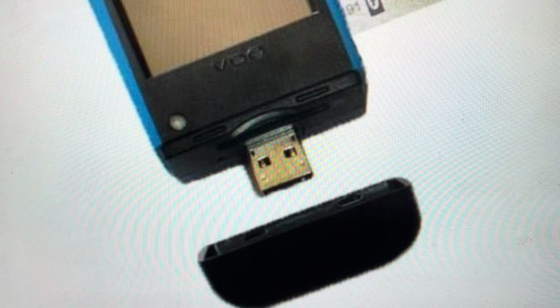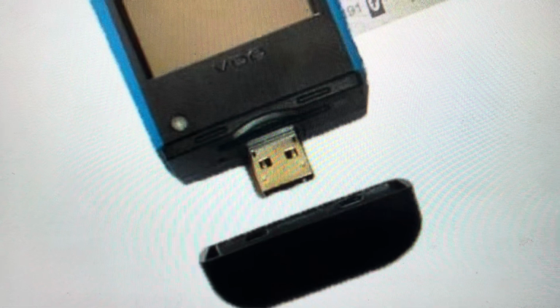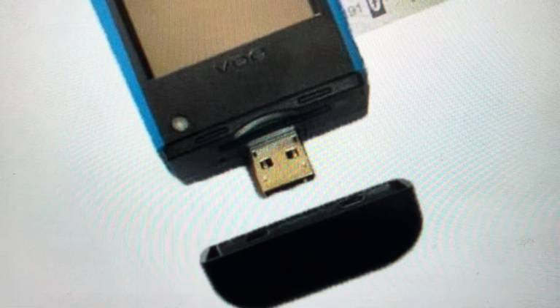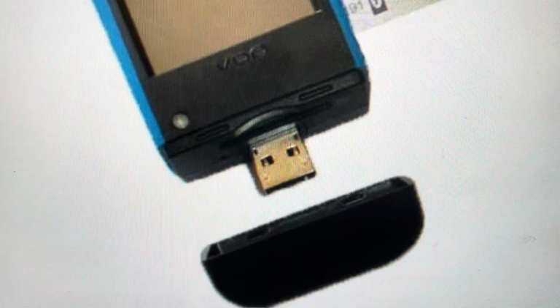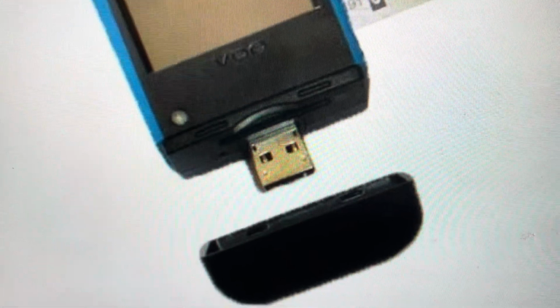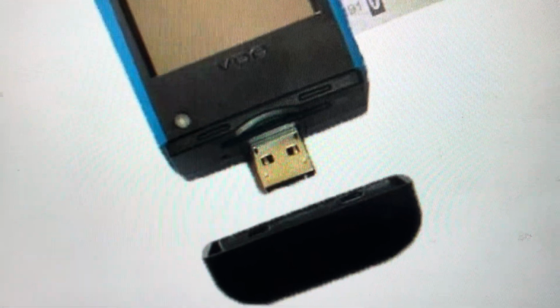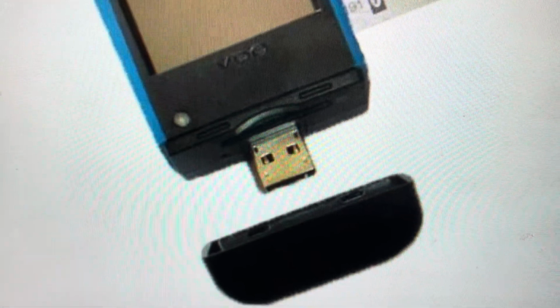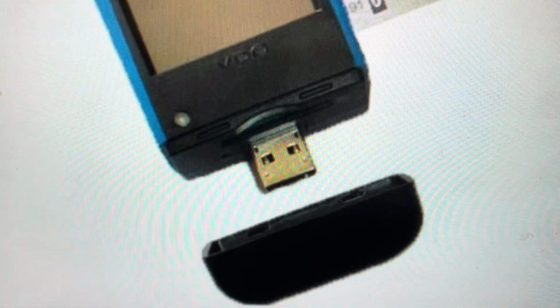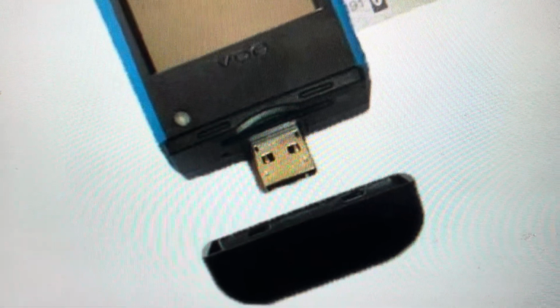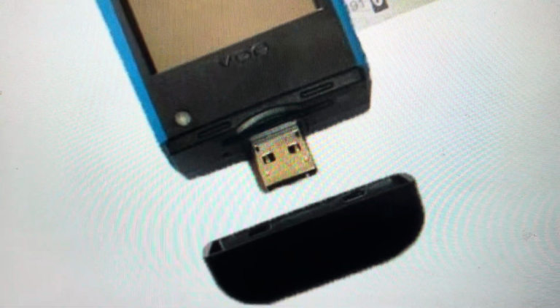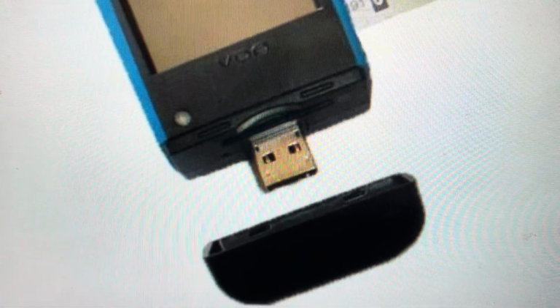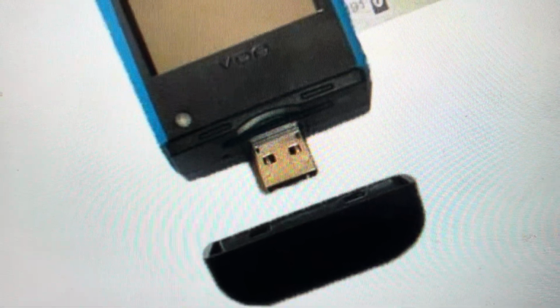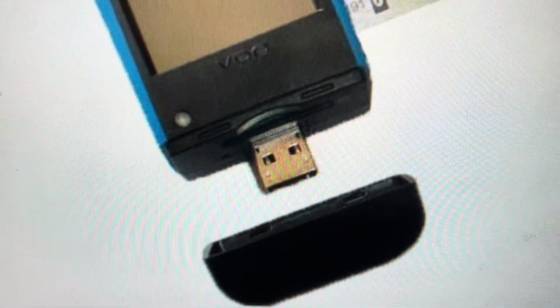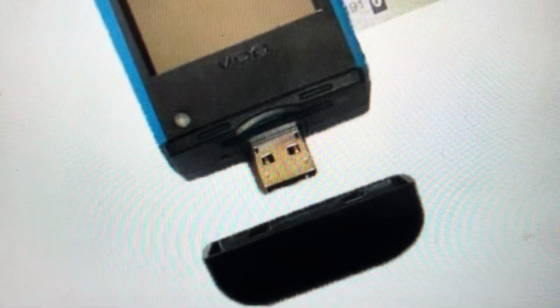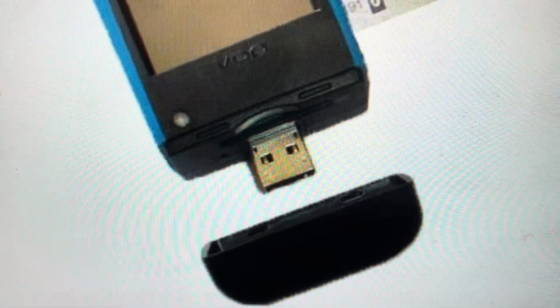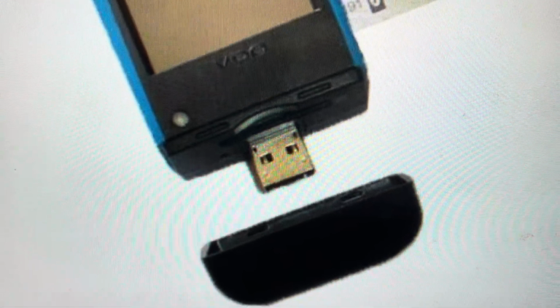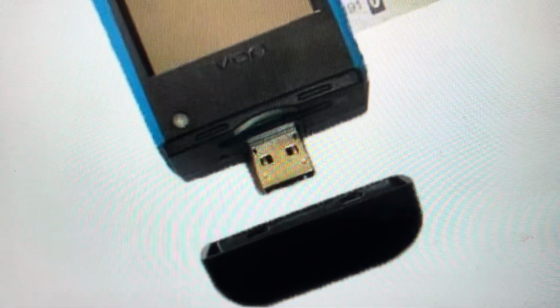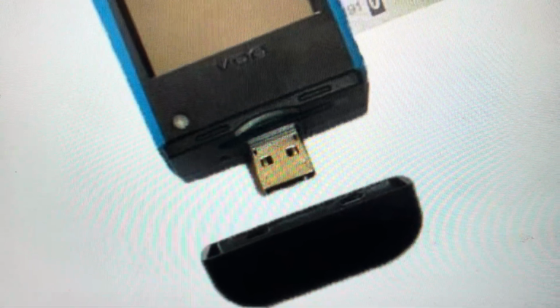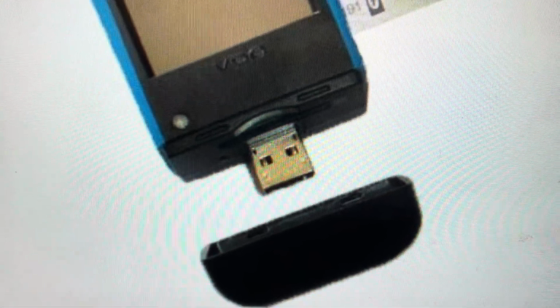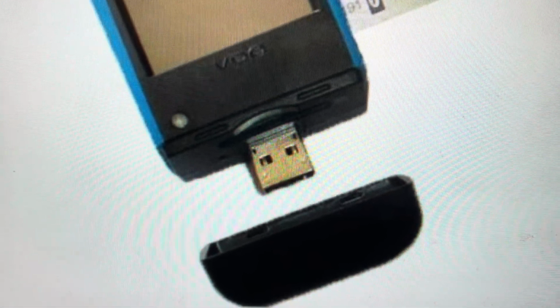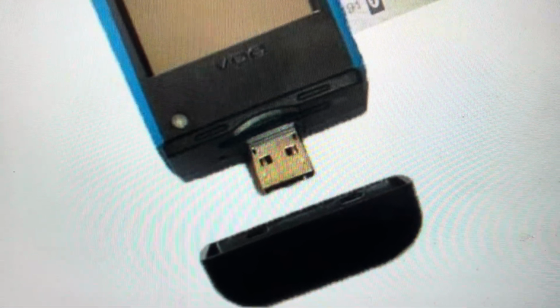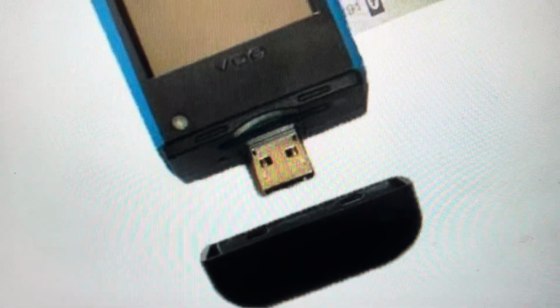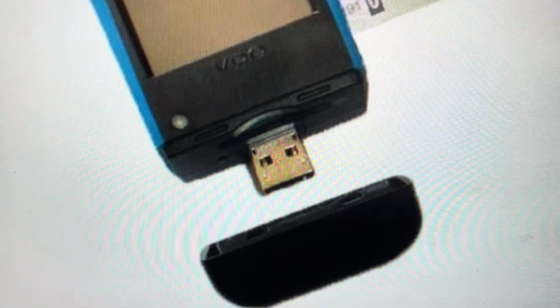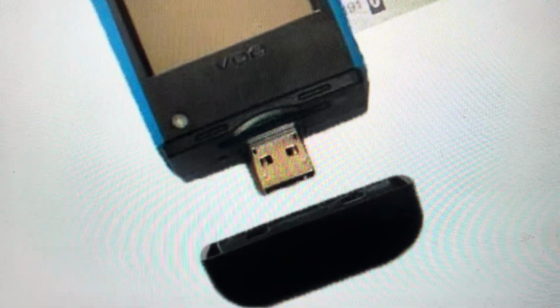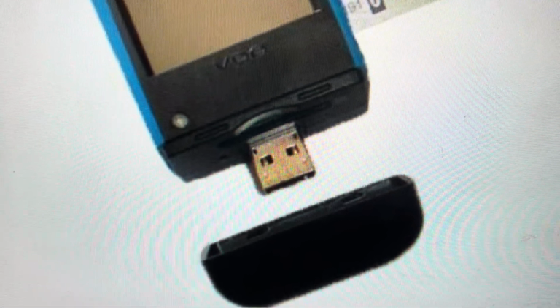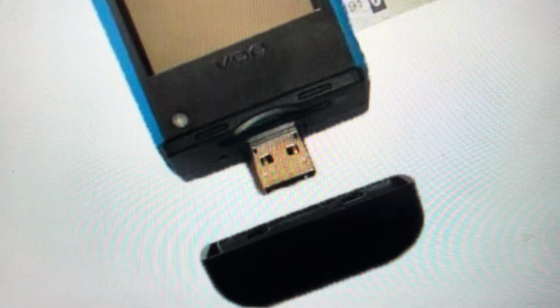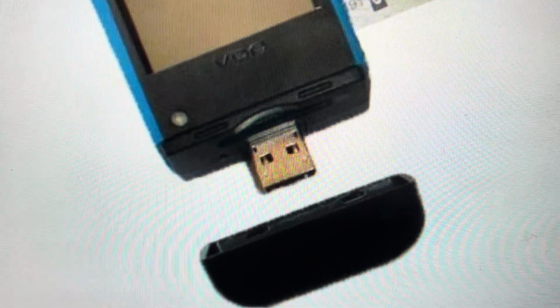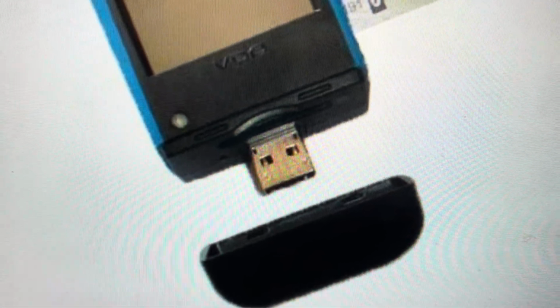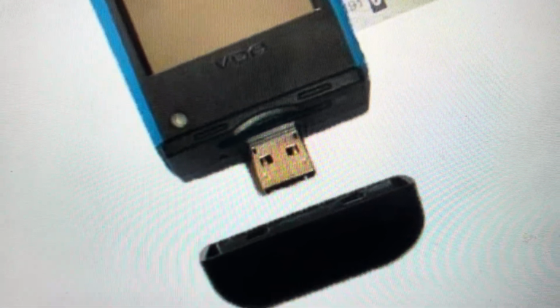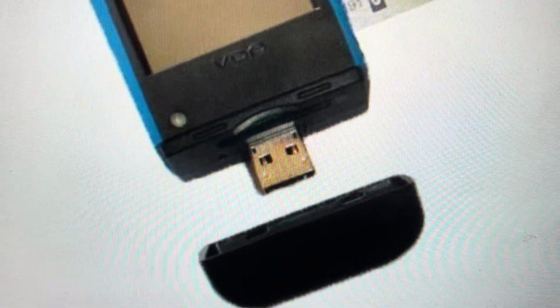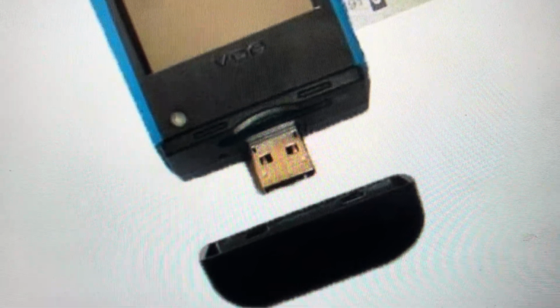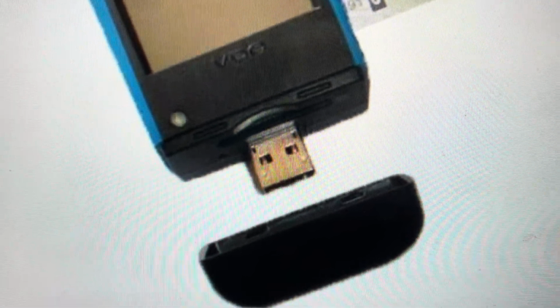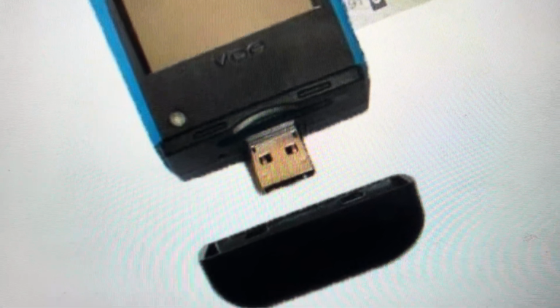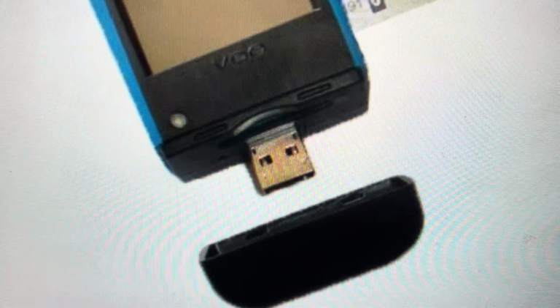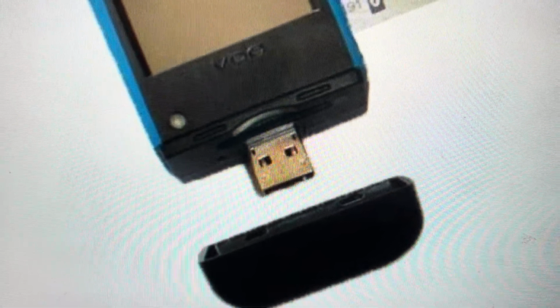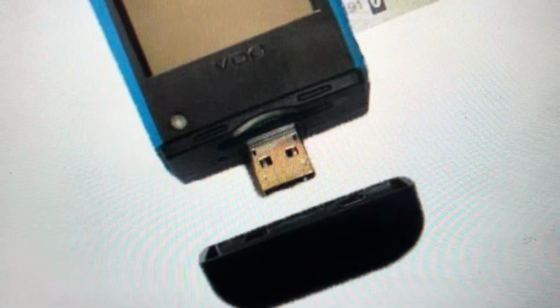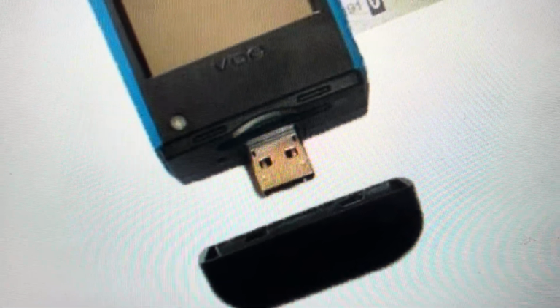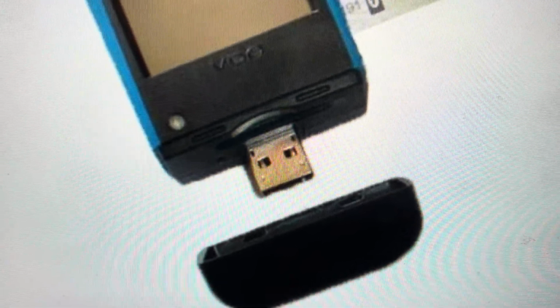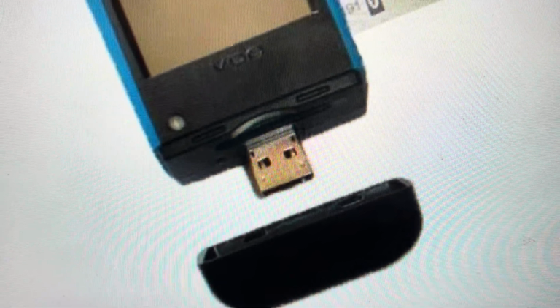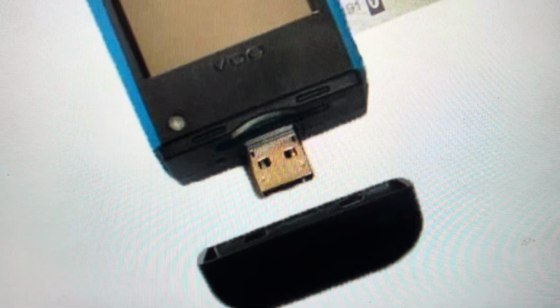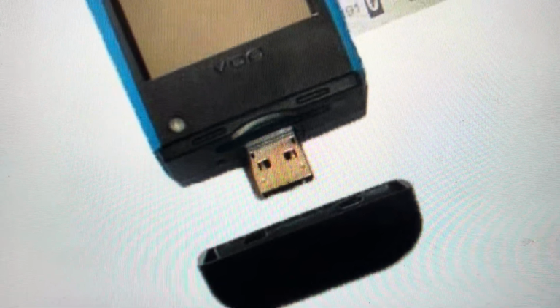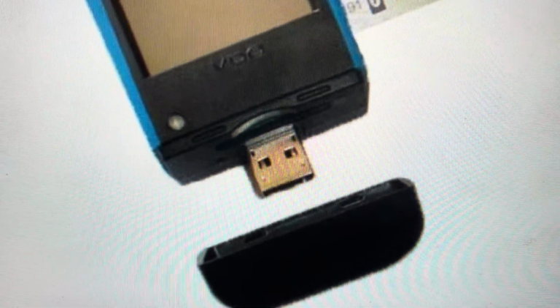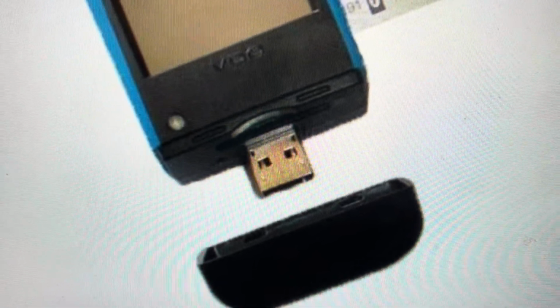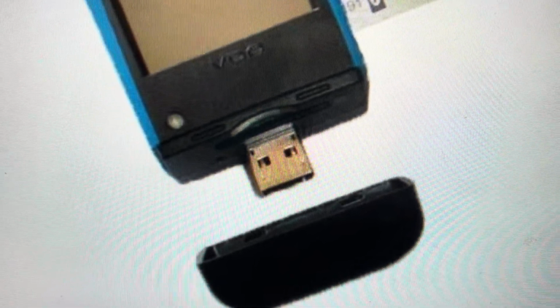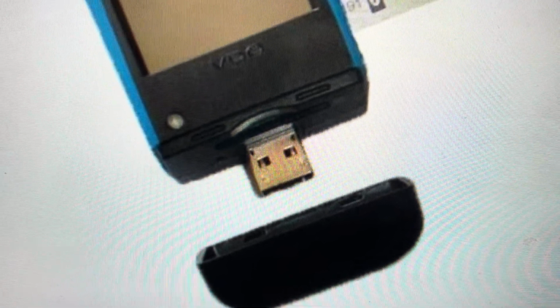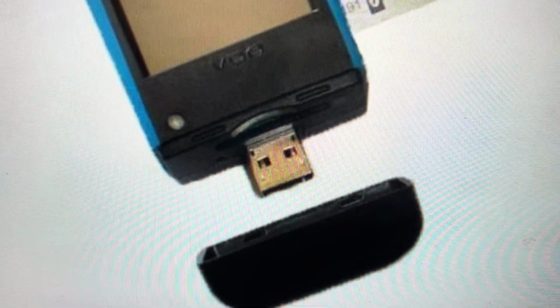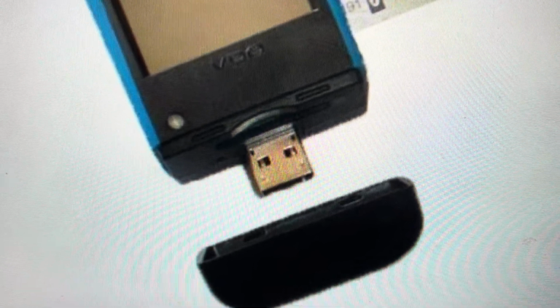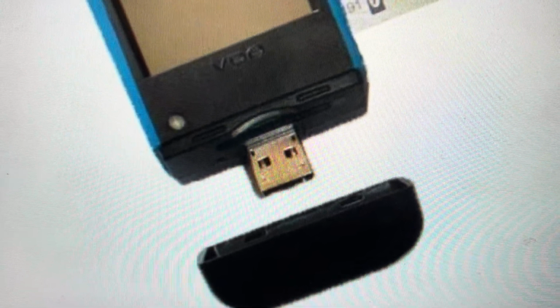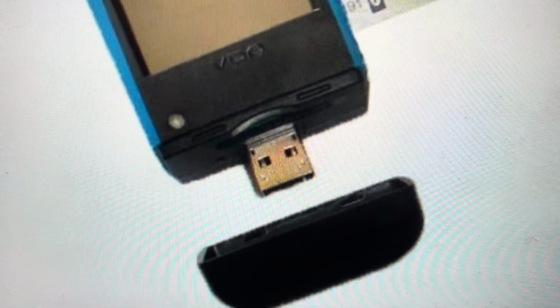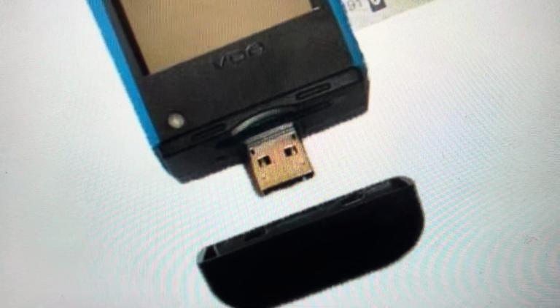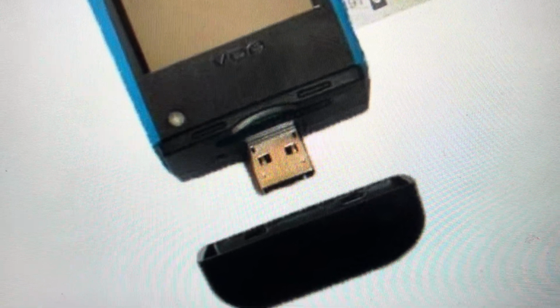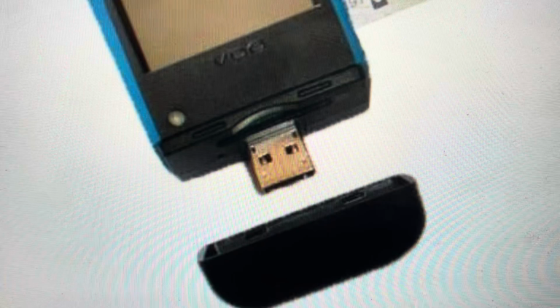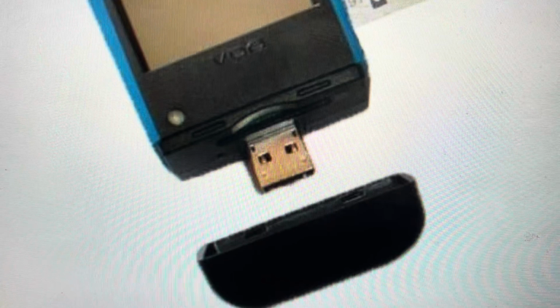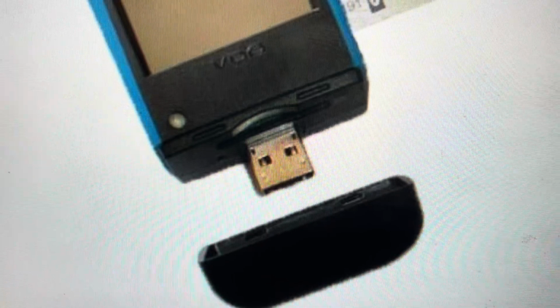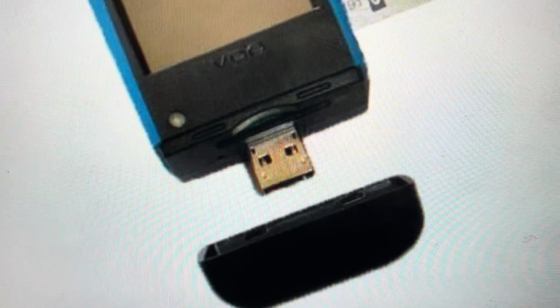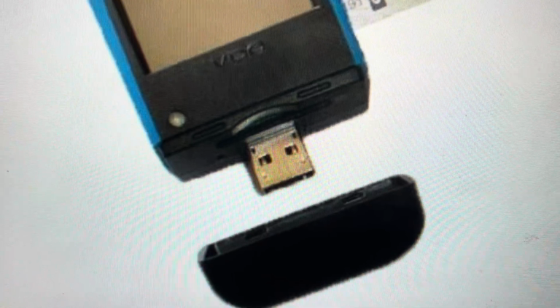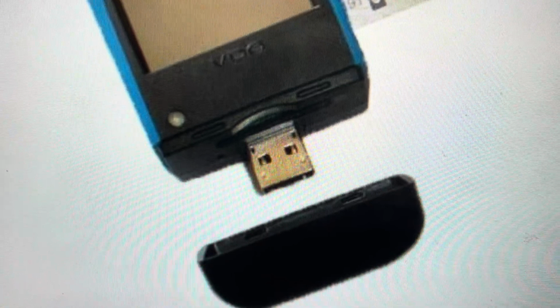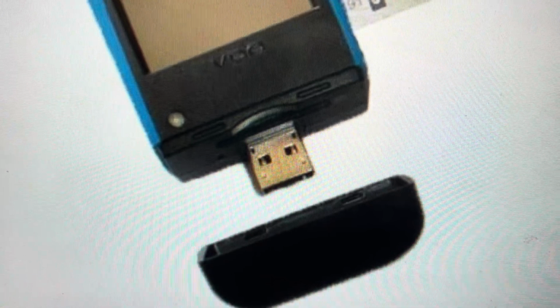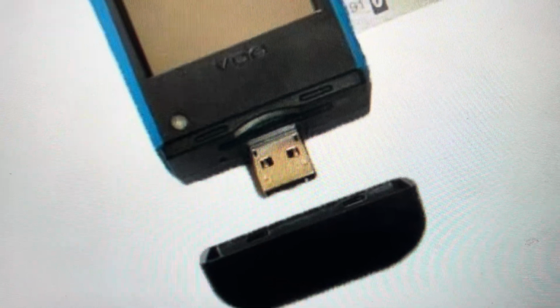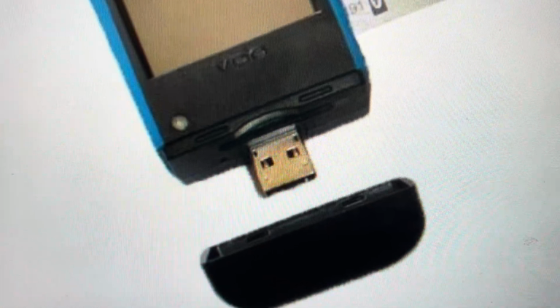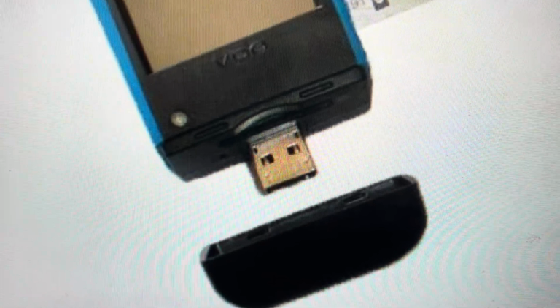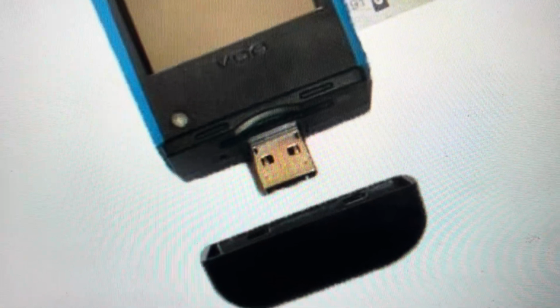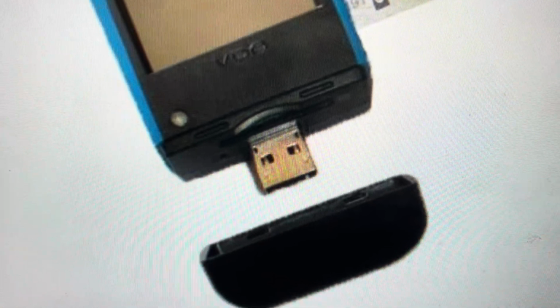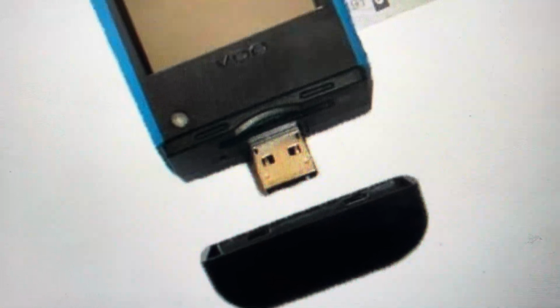Hey everybody, this is a quick video in case you need to do a hard reset on a VDODLK Pro download key.